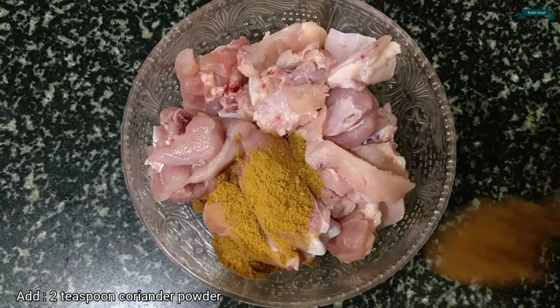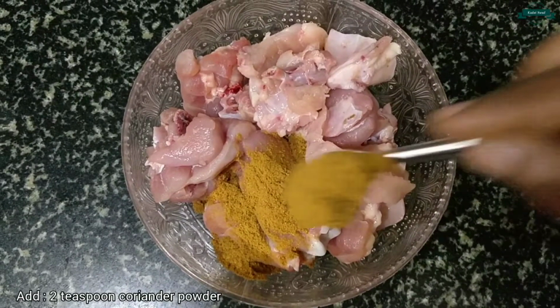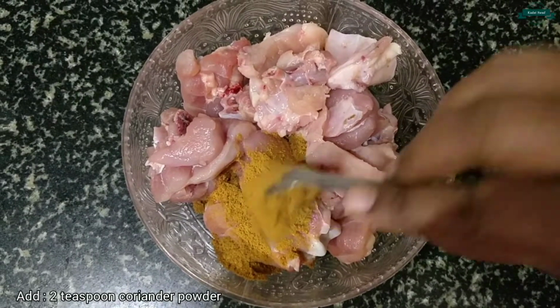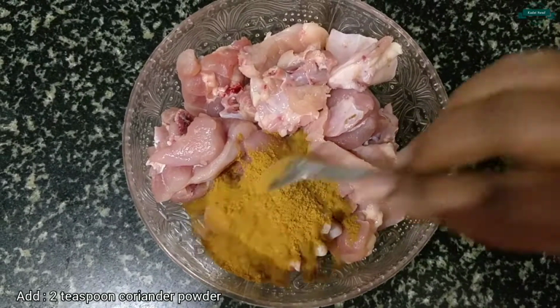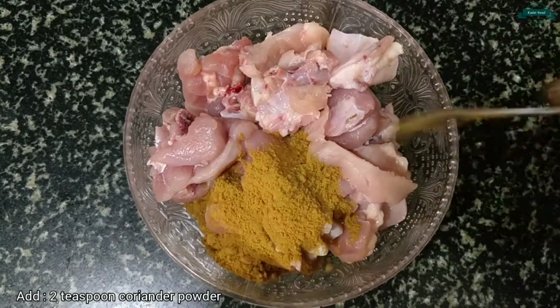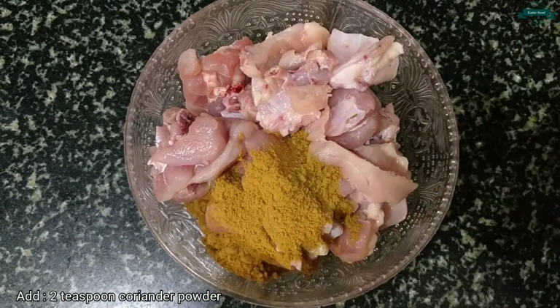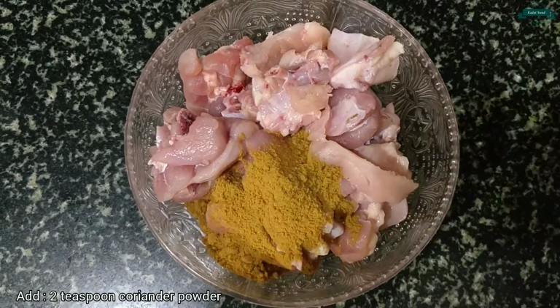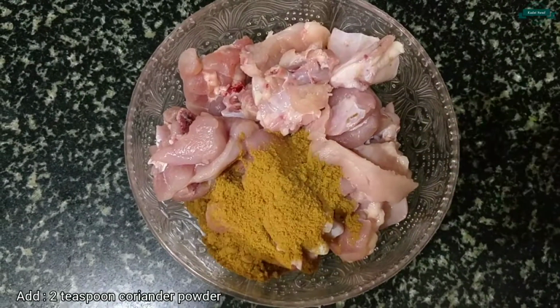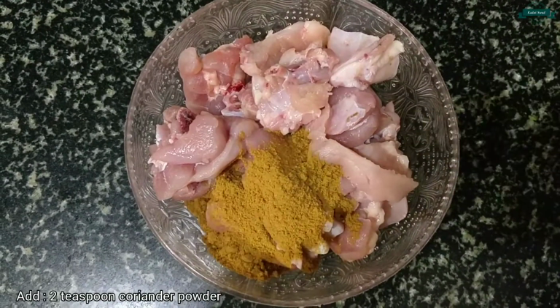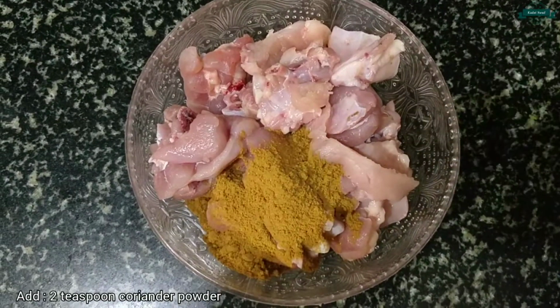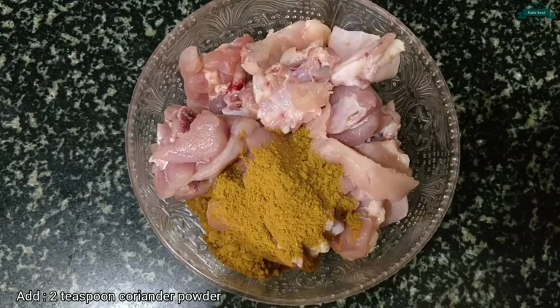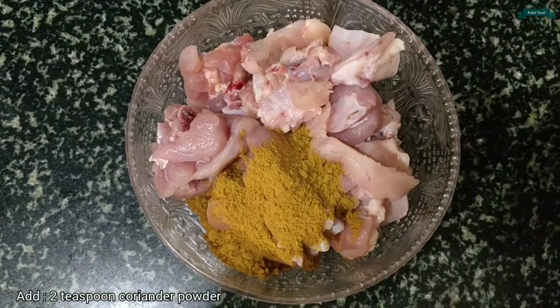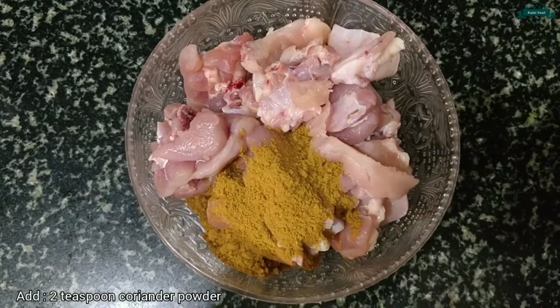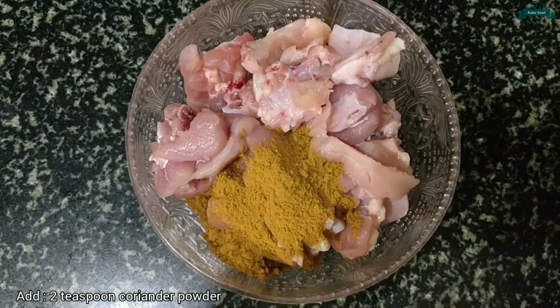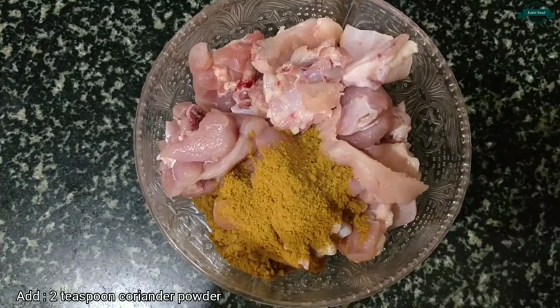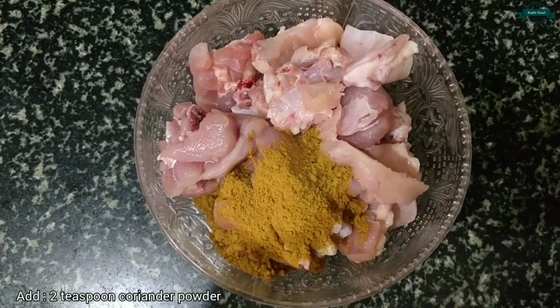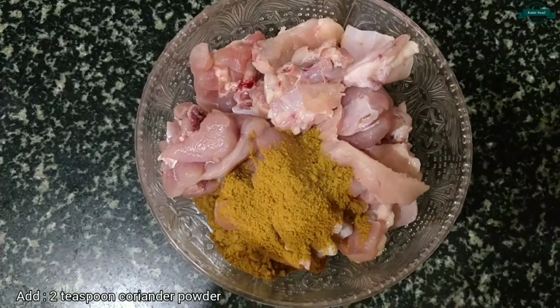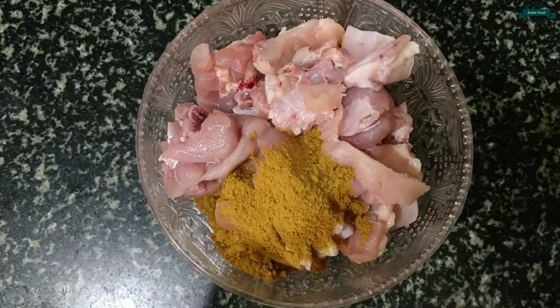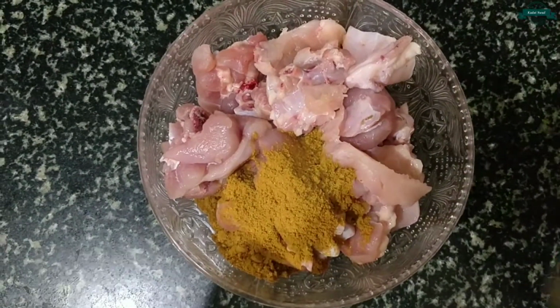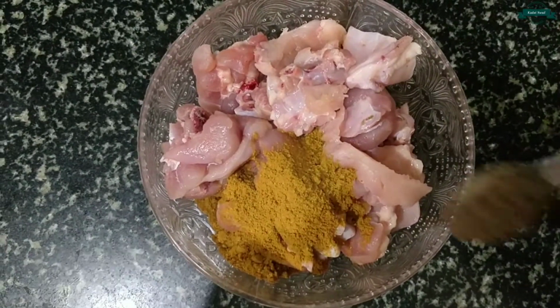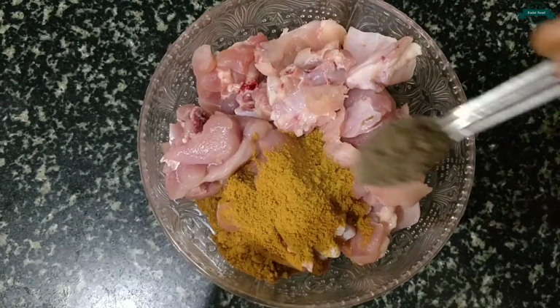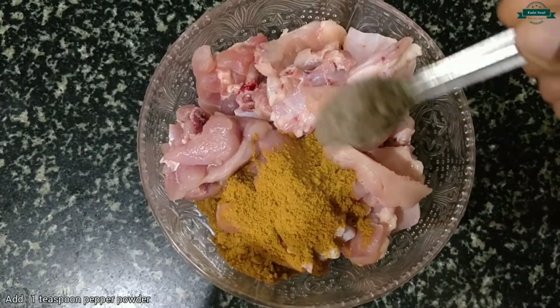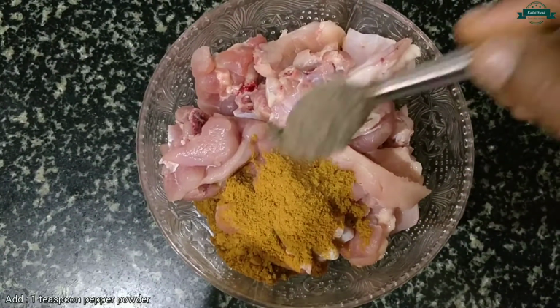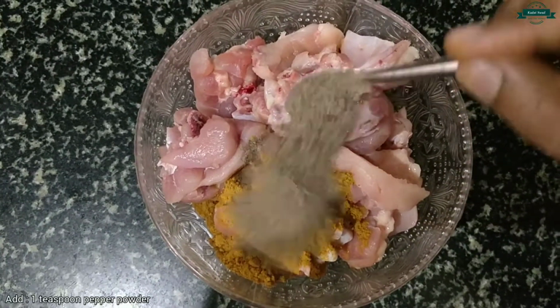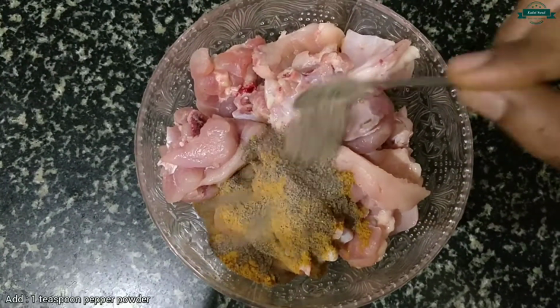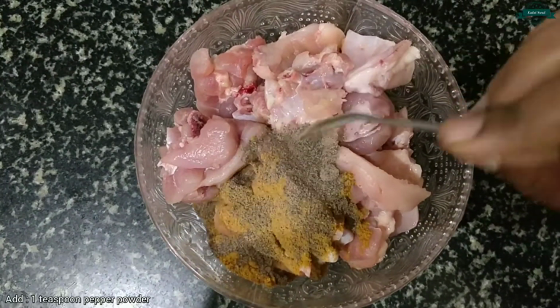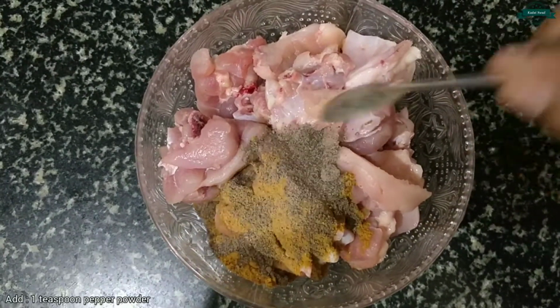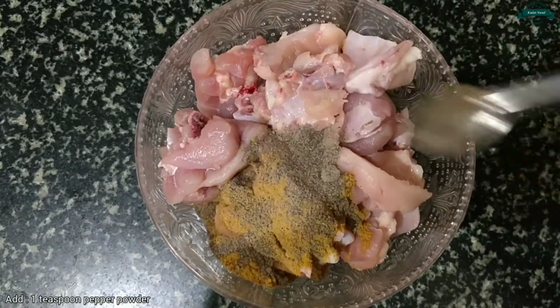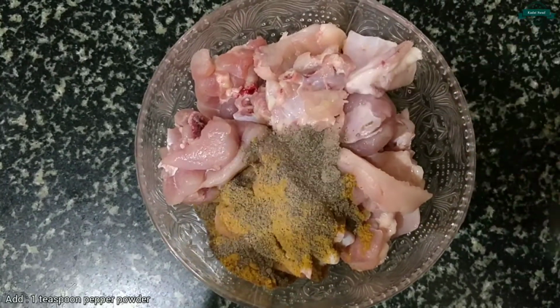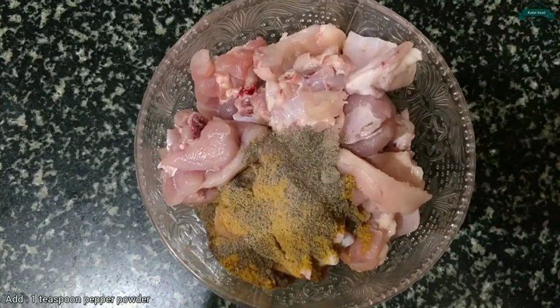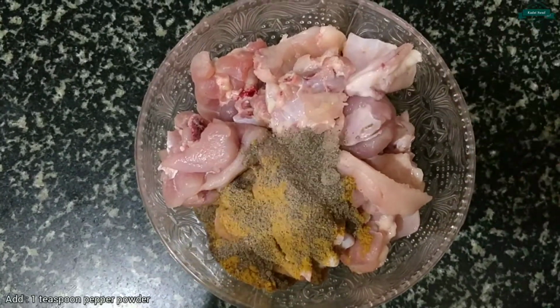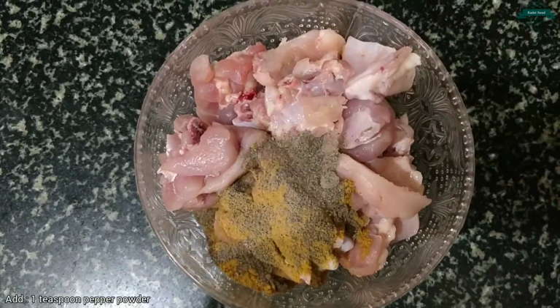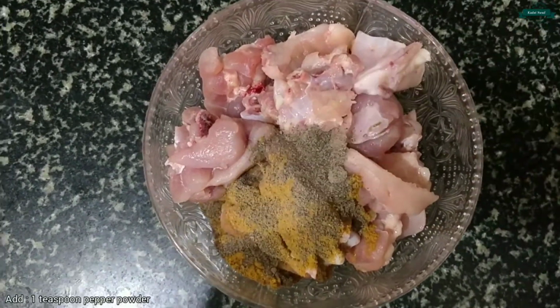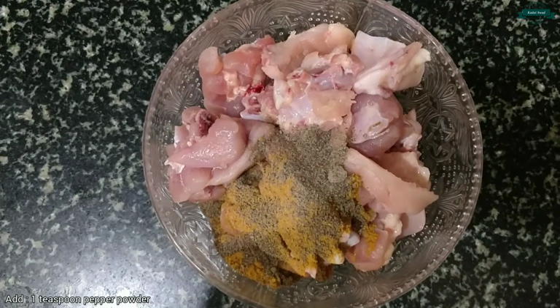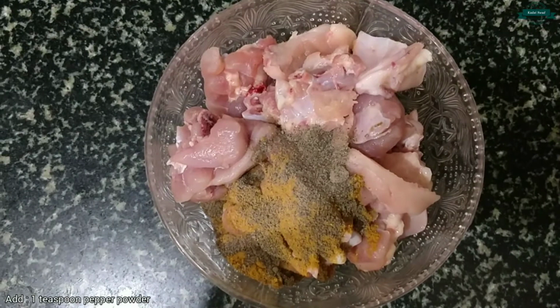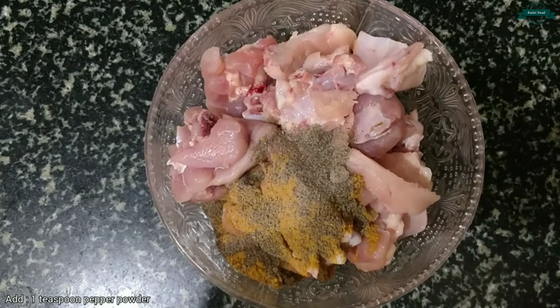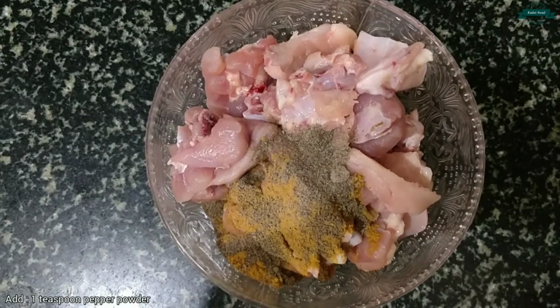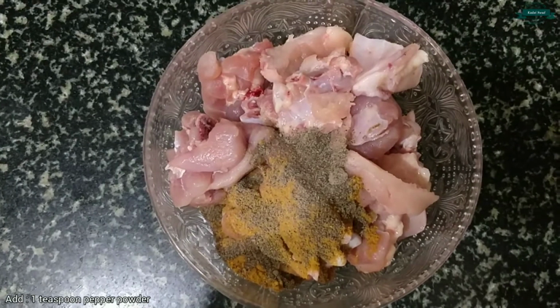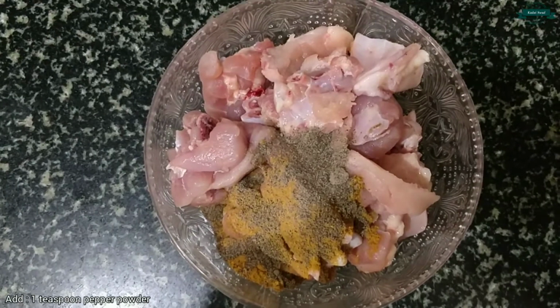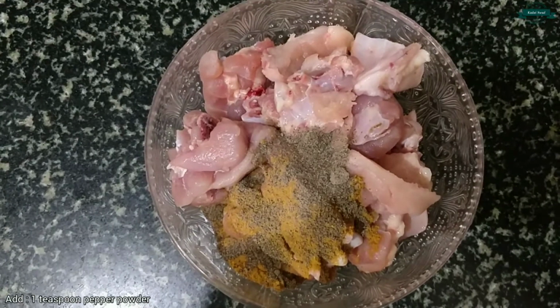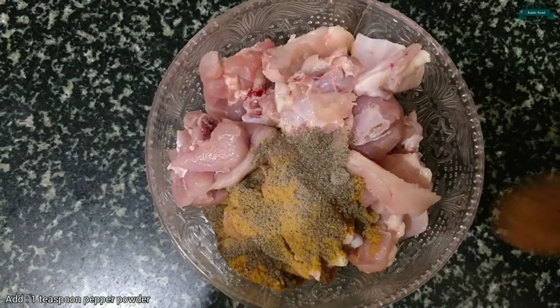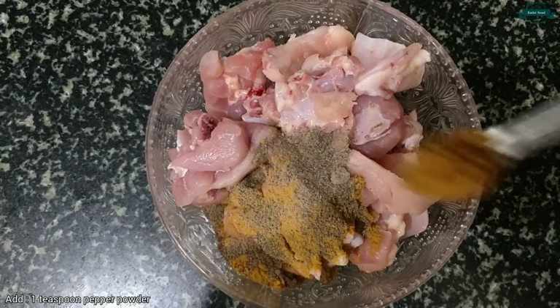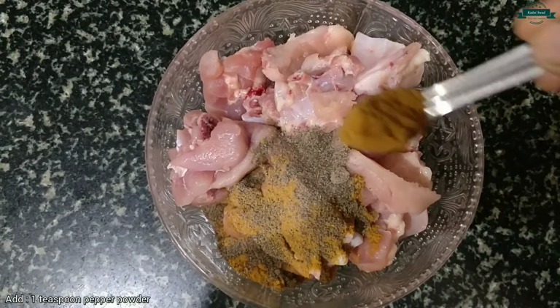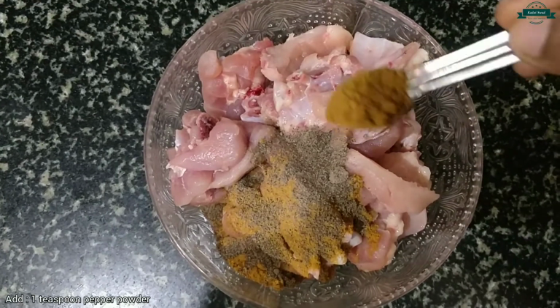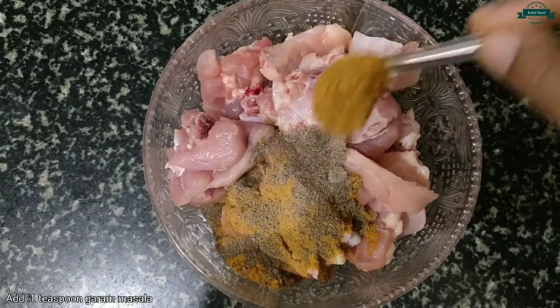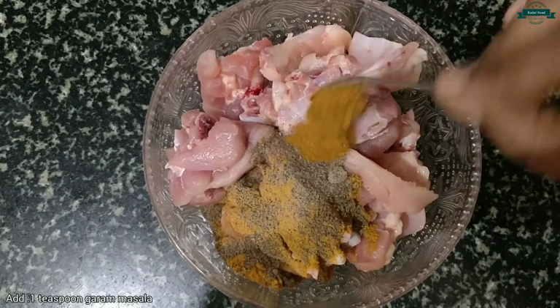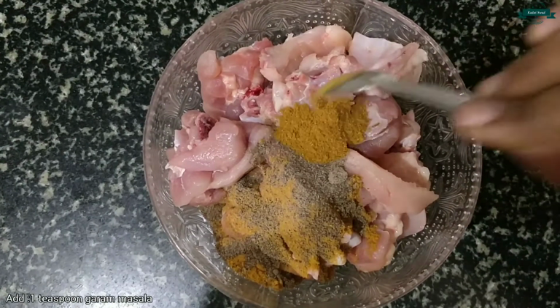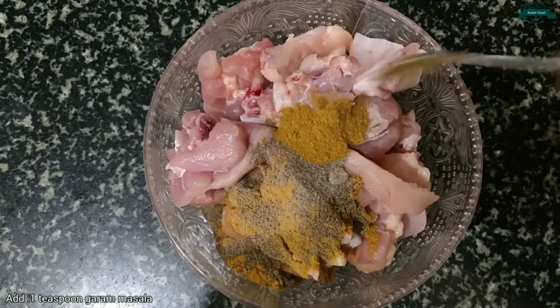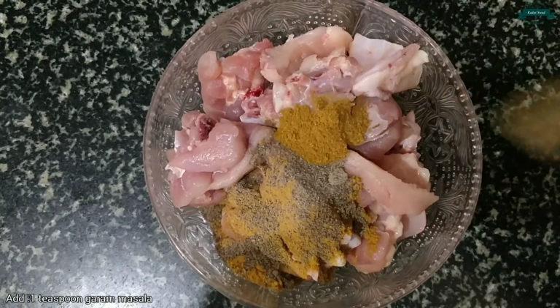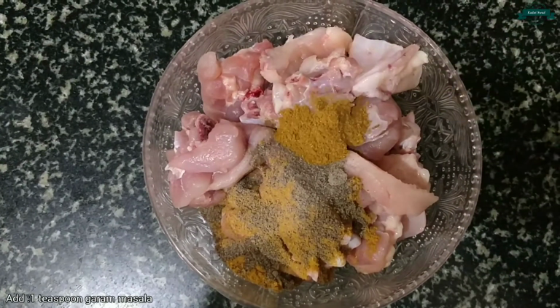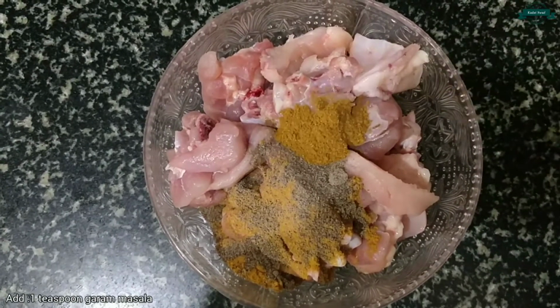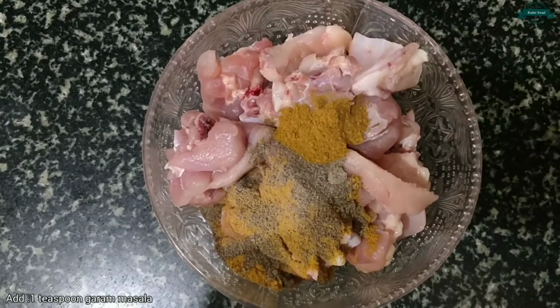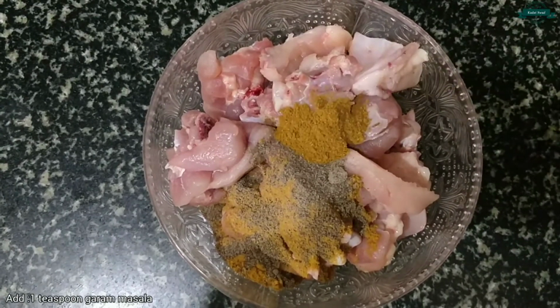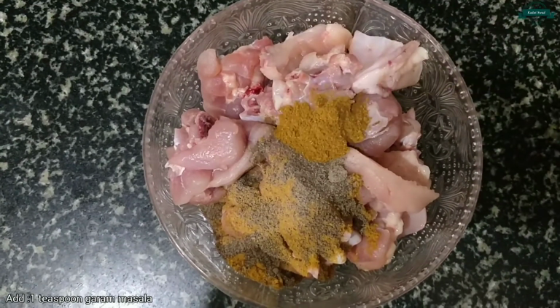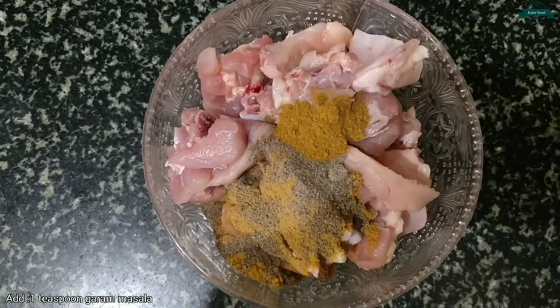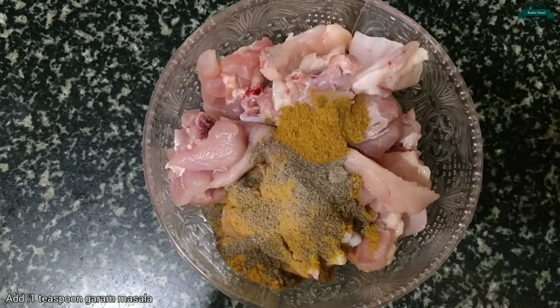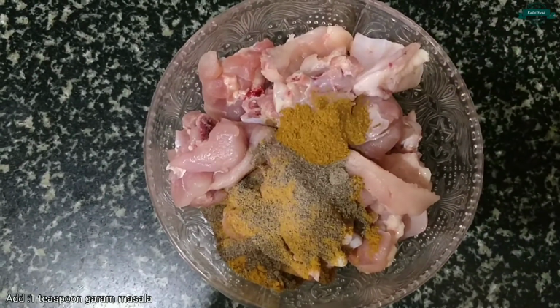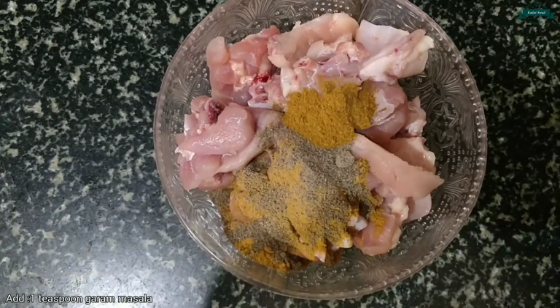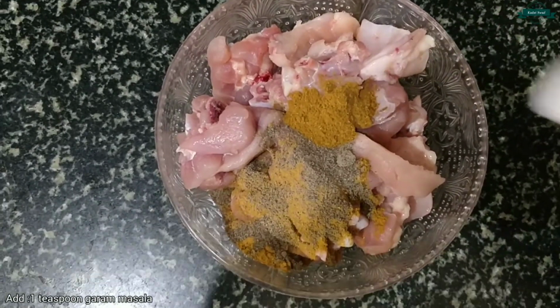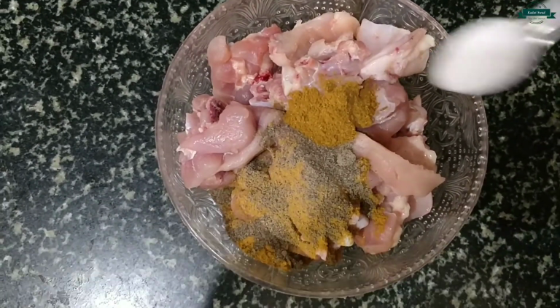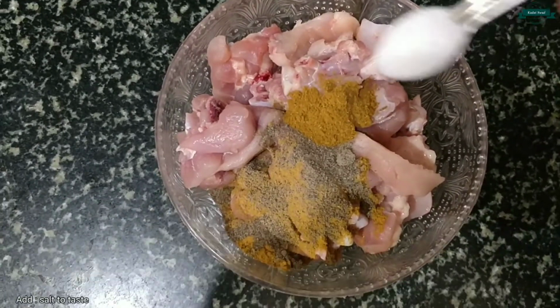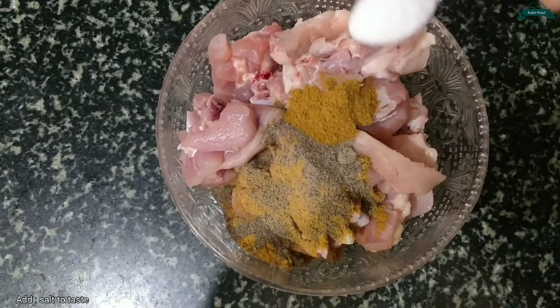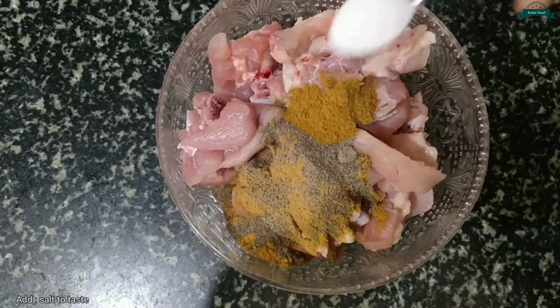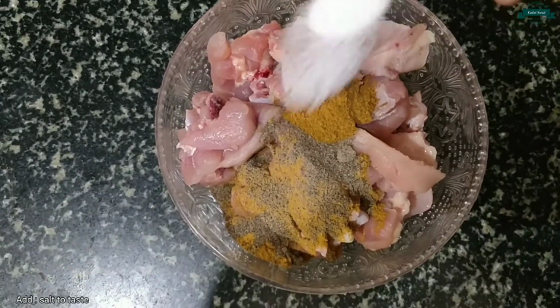Firstly, let's take half a kg of chicken. I'm adding 2 teaspoons of coriander powder, 1 teaspoon of pepper powder, and 1 teaspoon of garam masala.